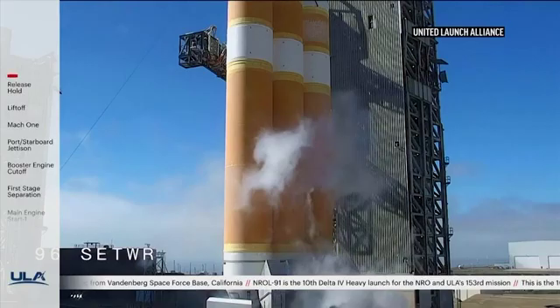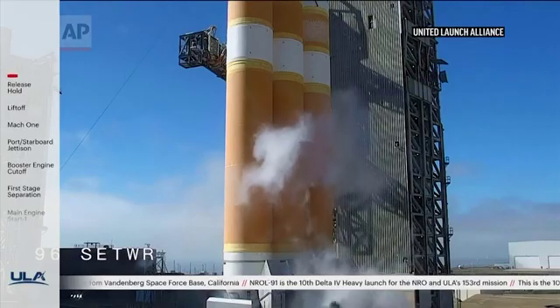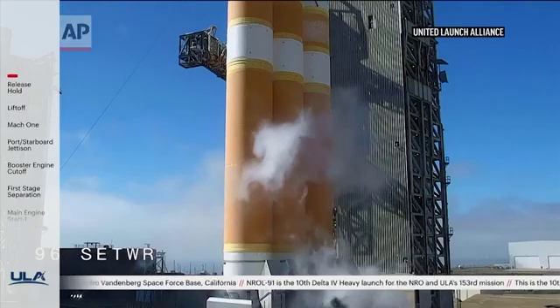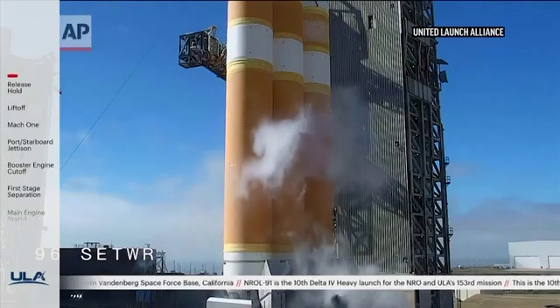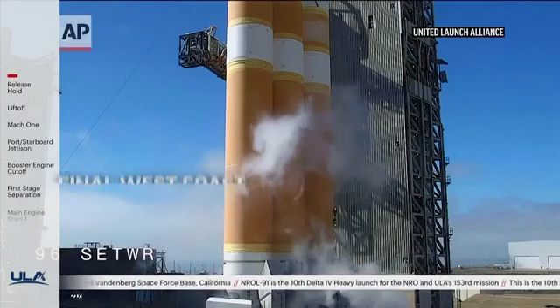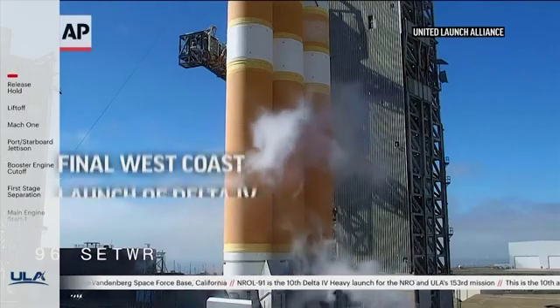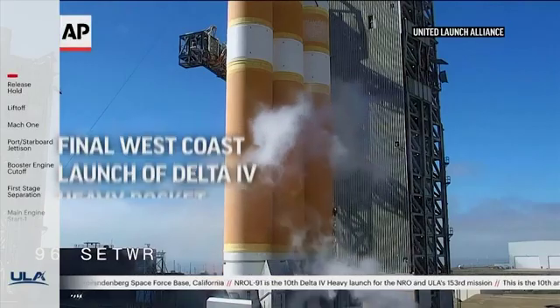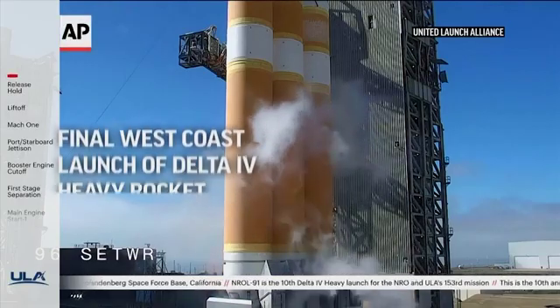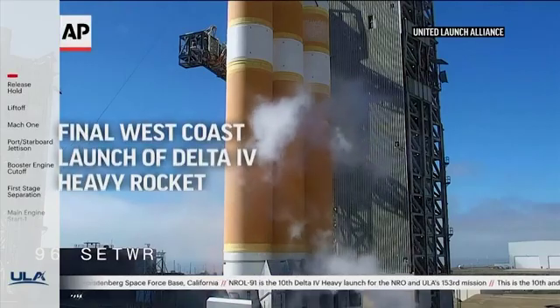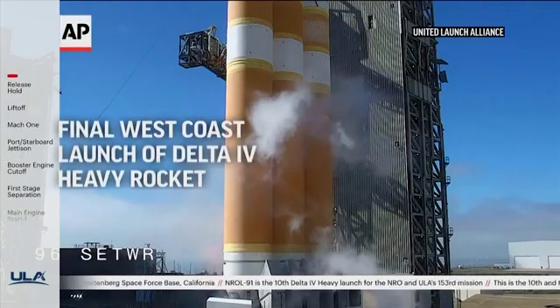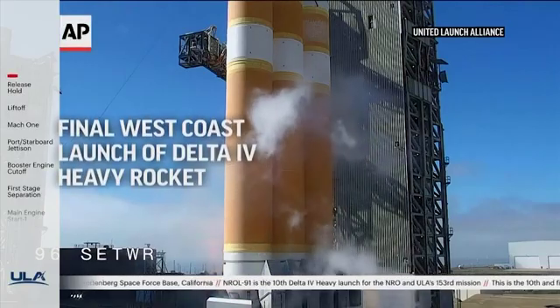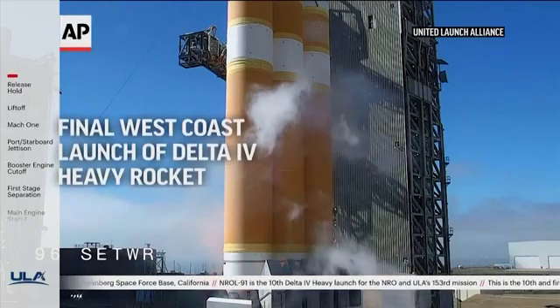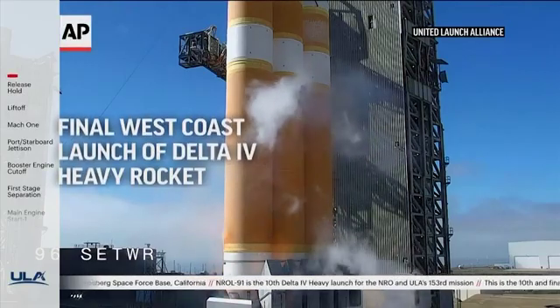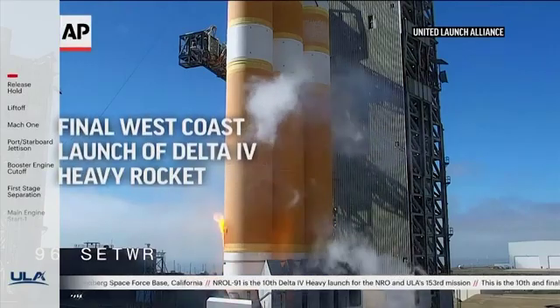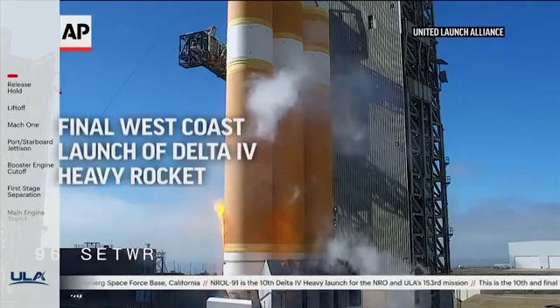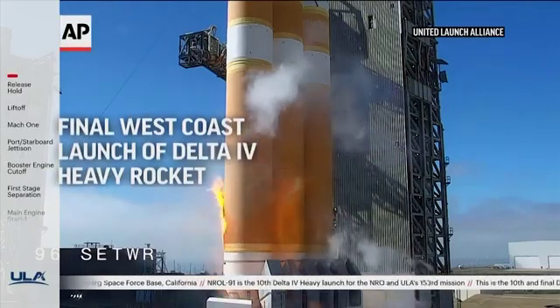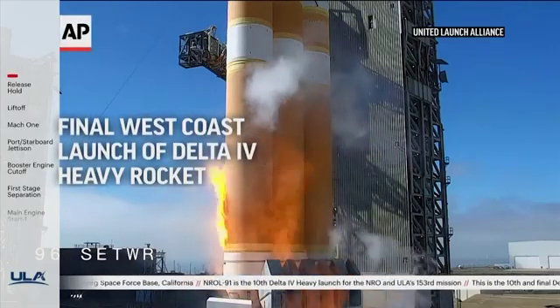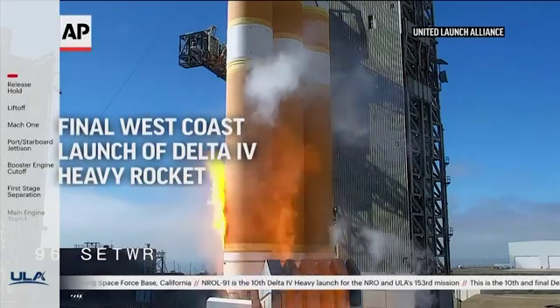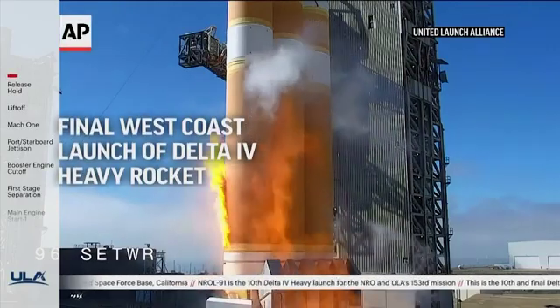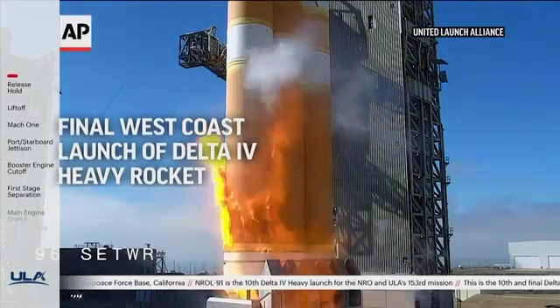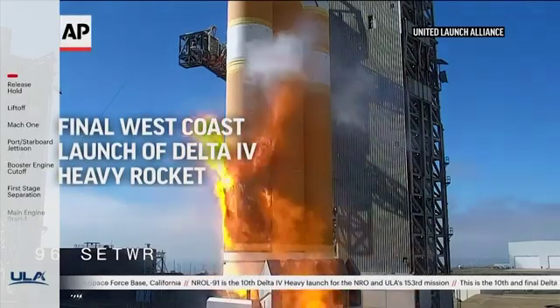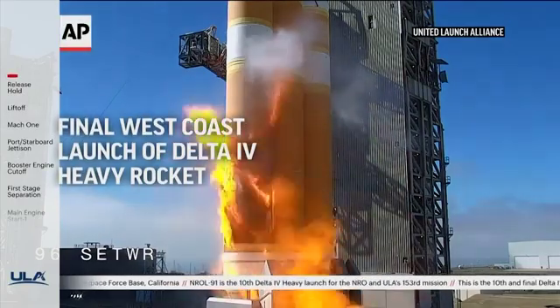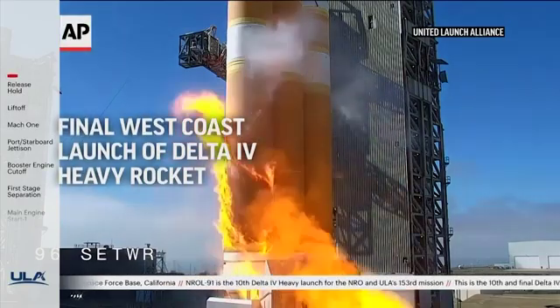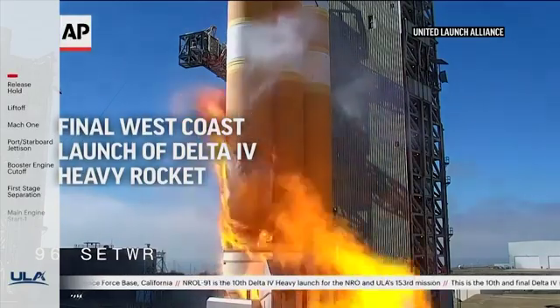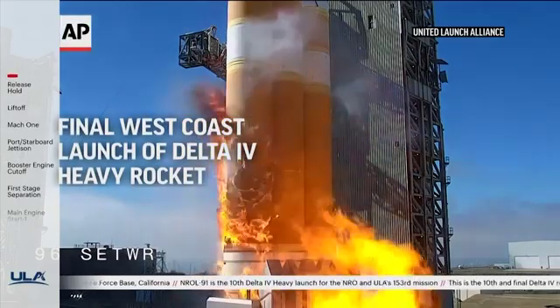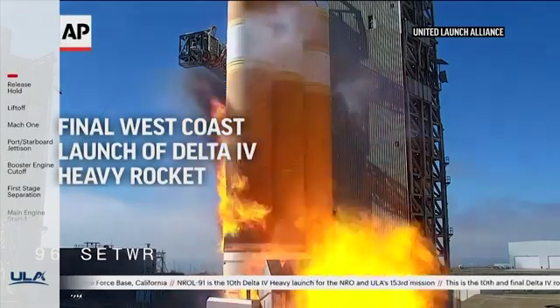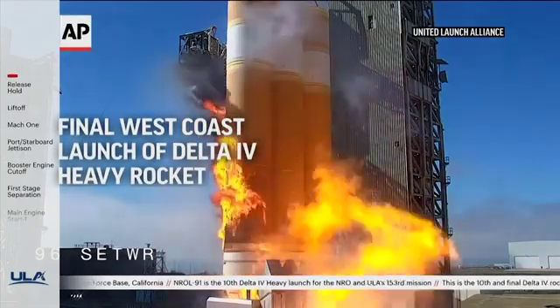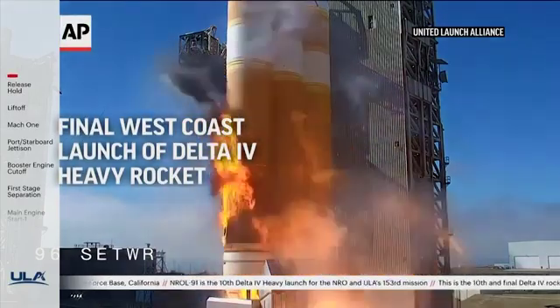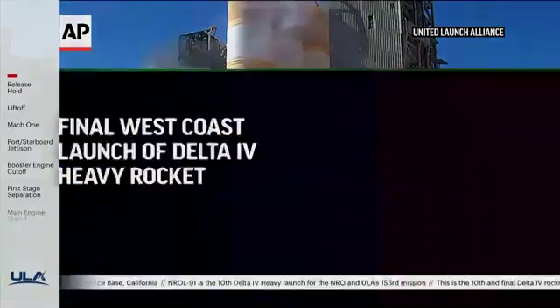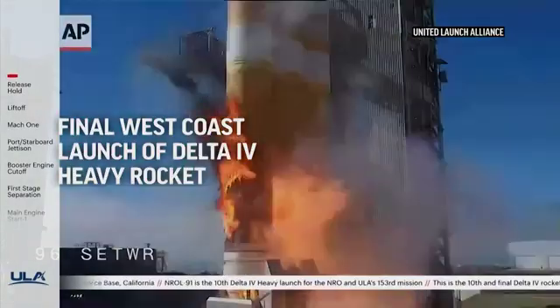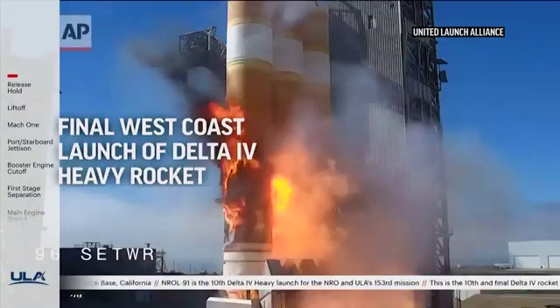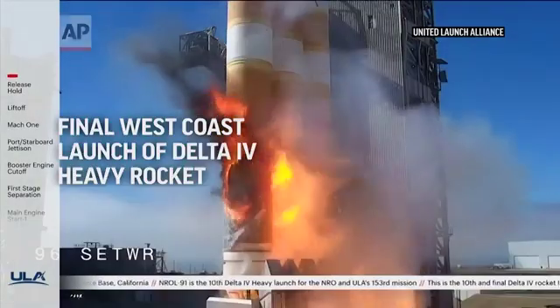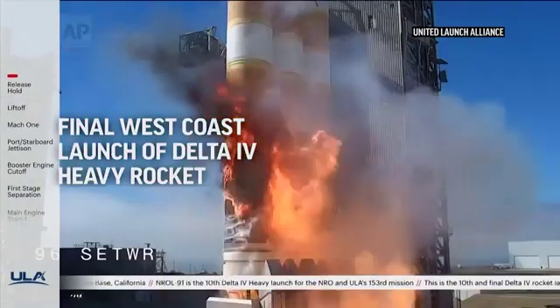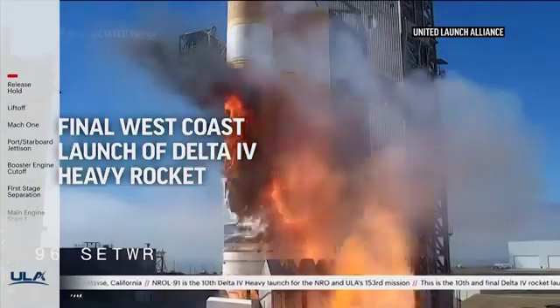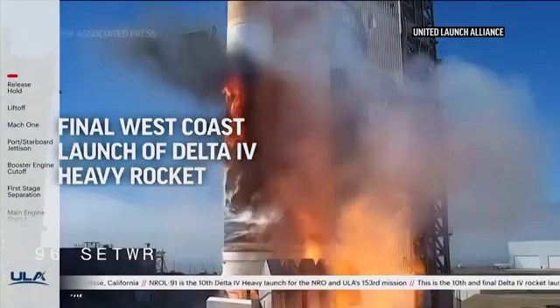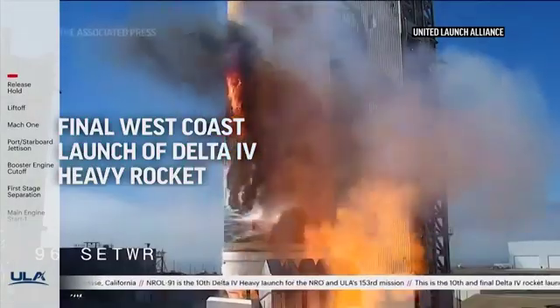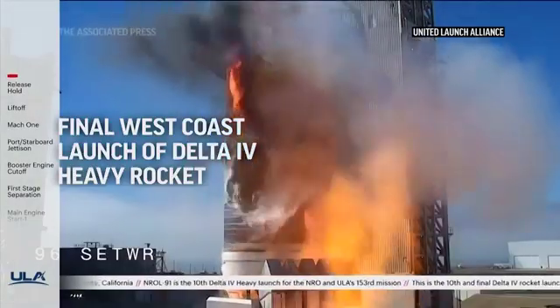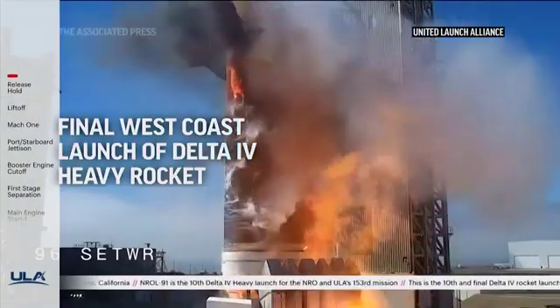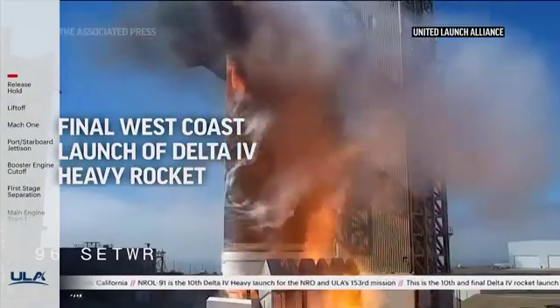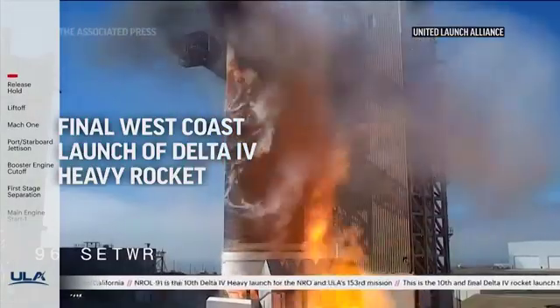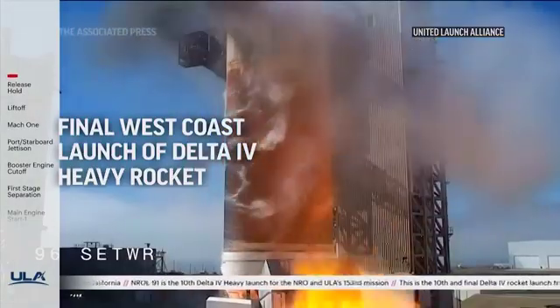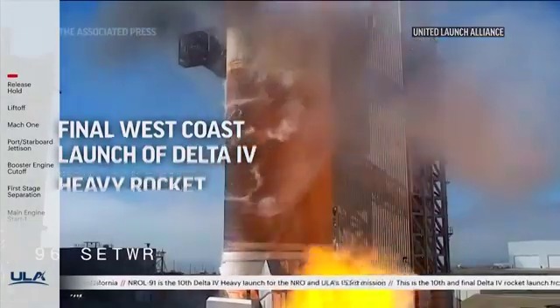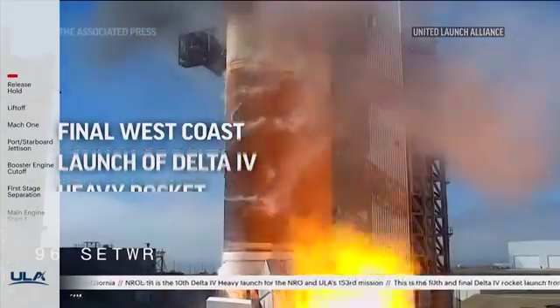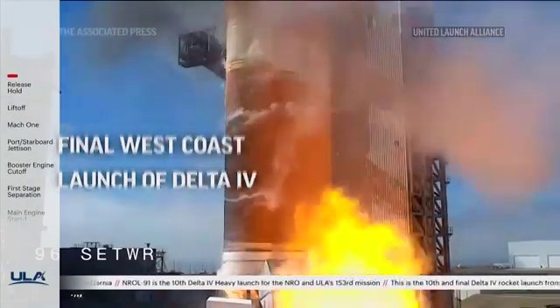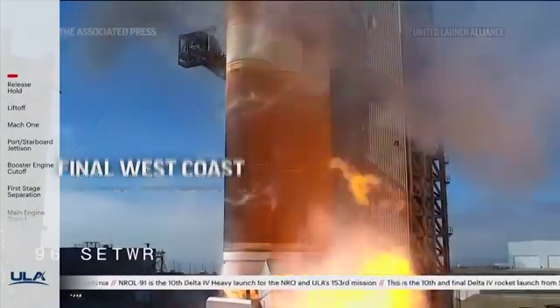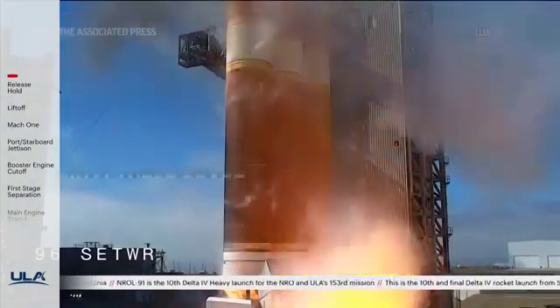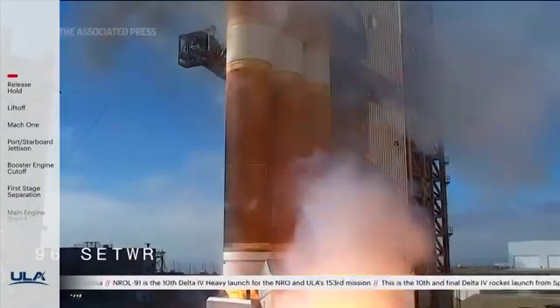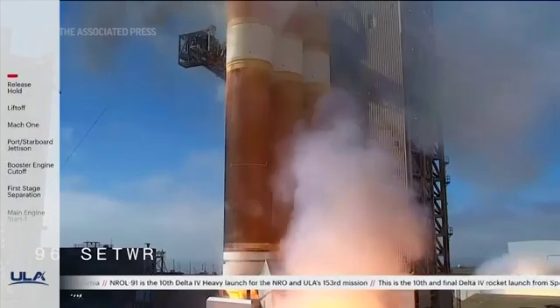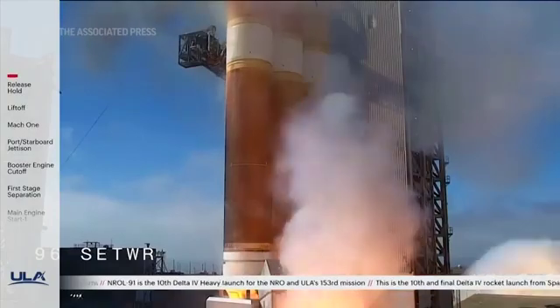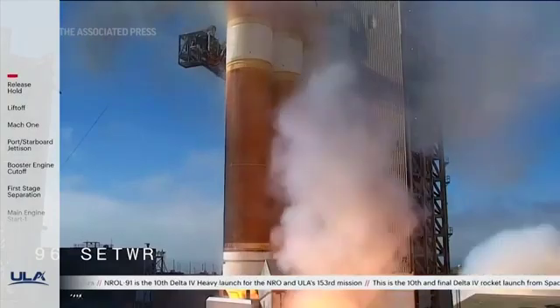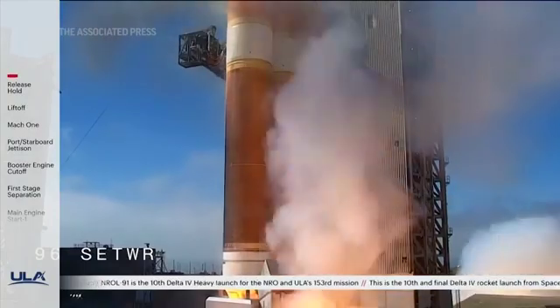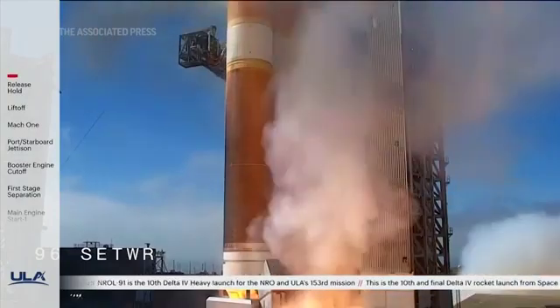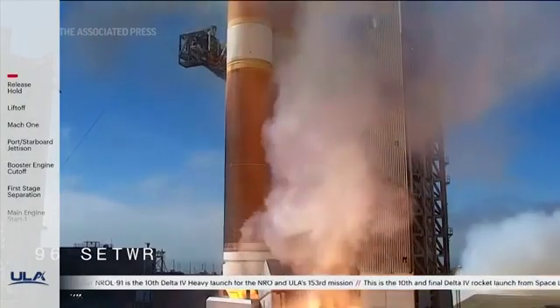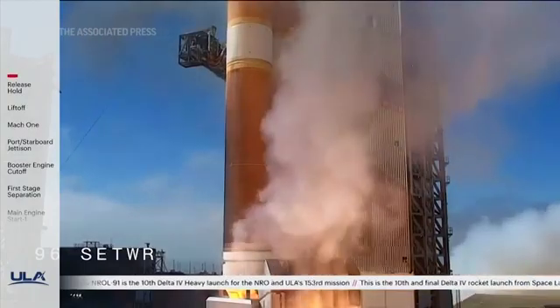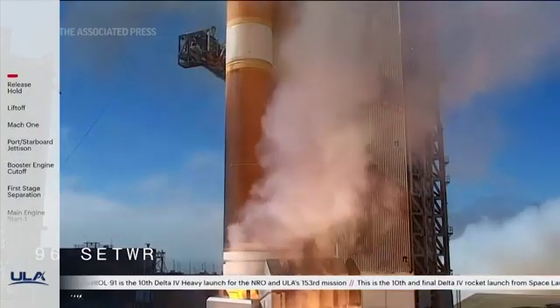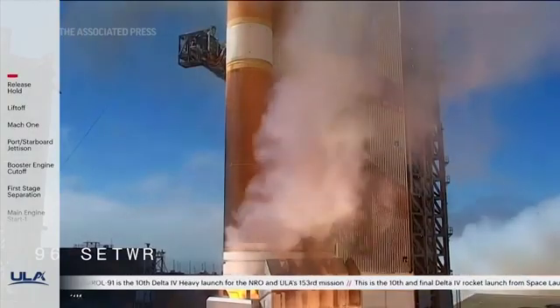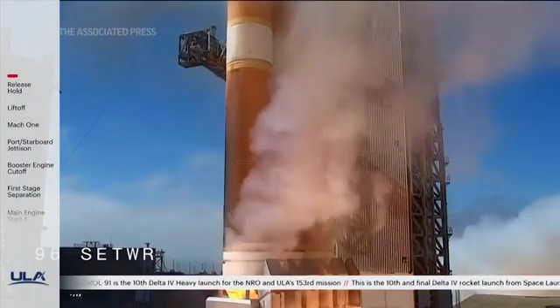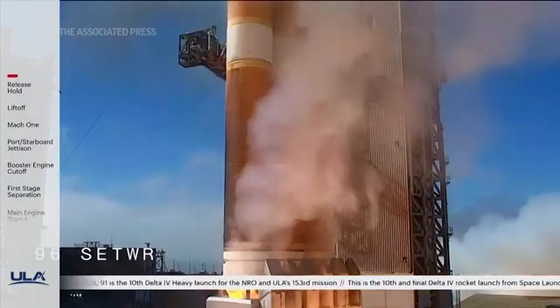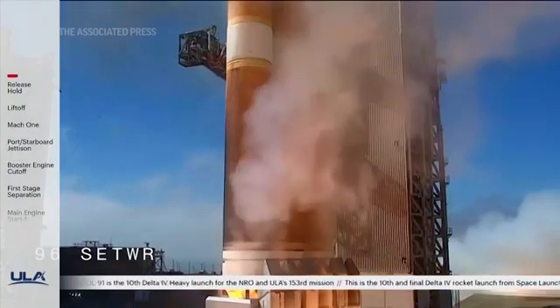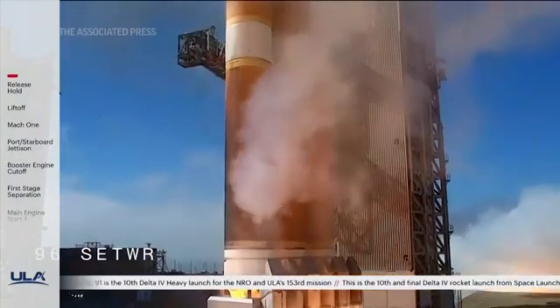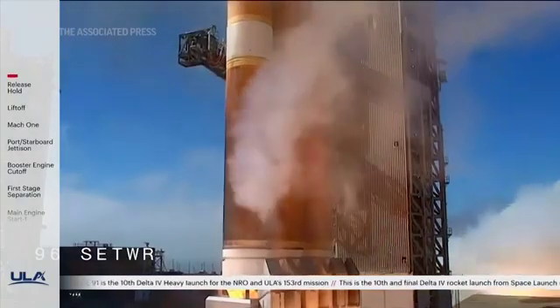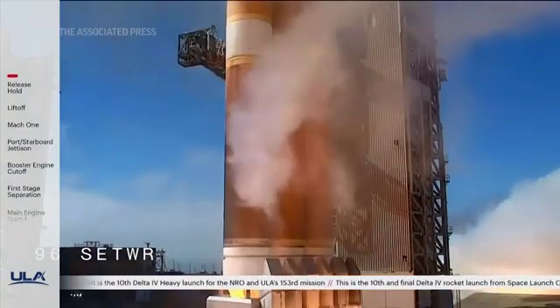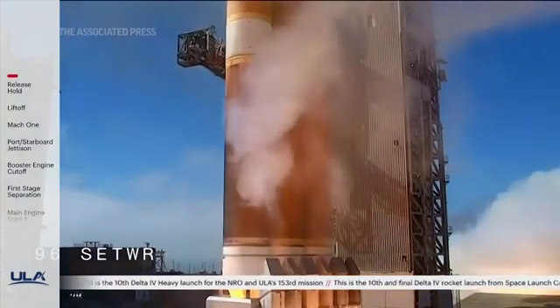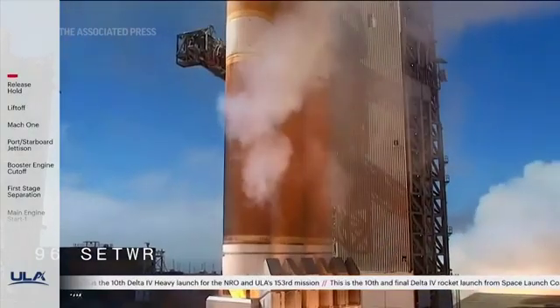Seven, six, five, four, we have ignition, two, one.